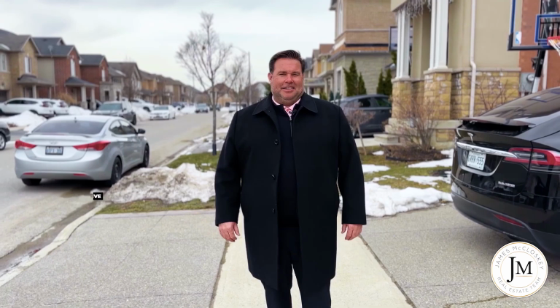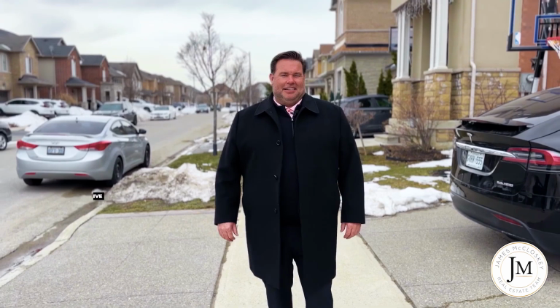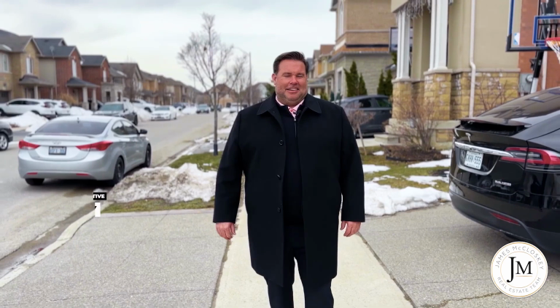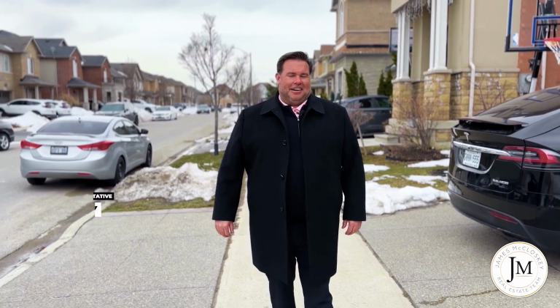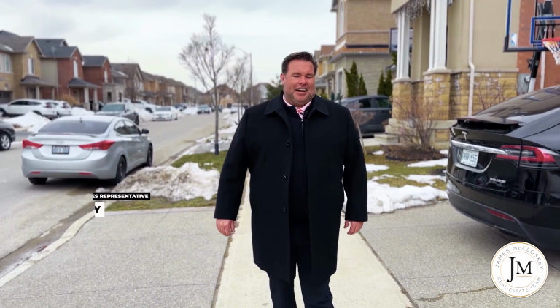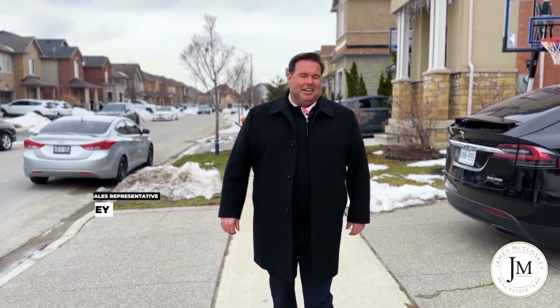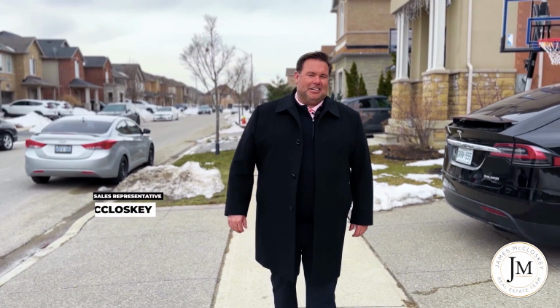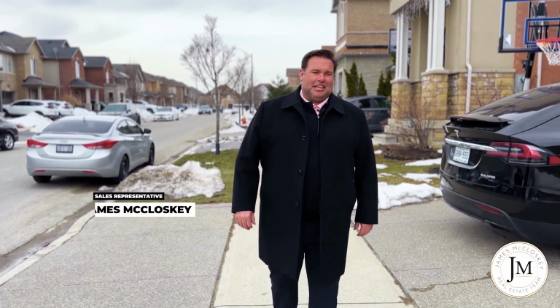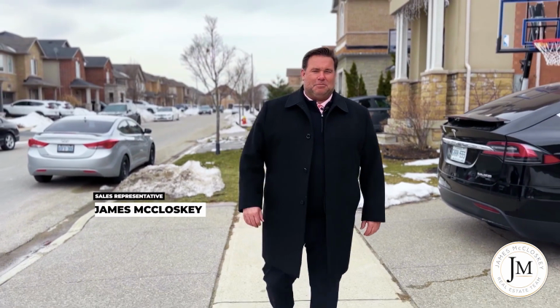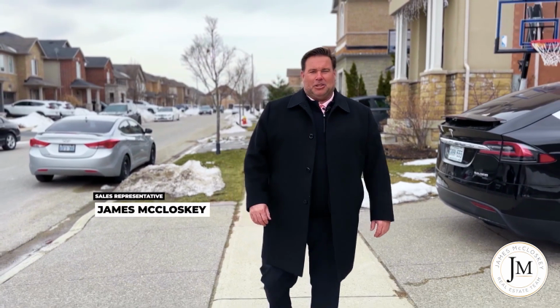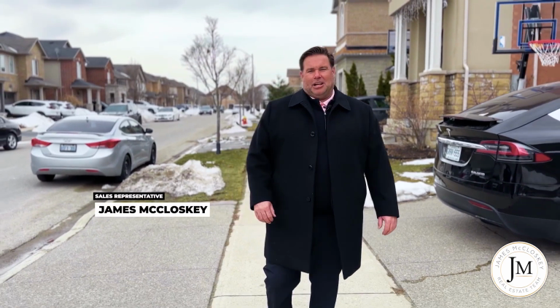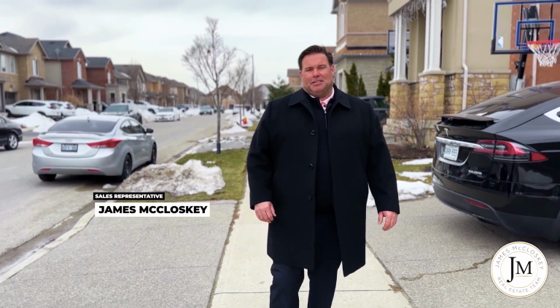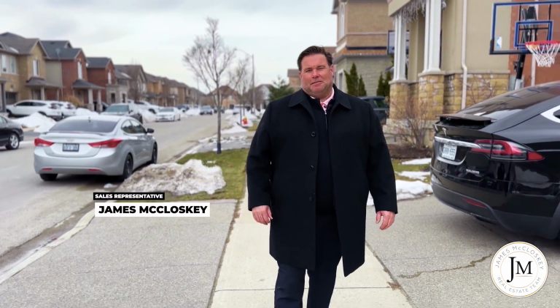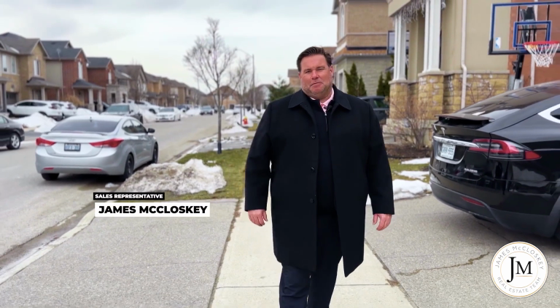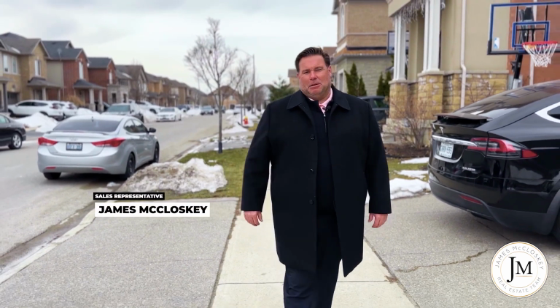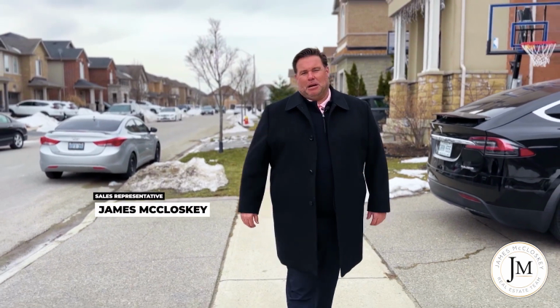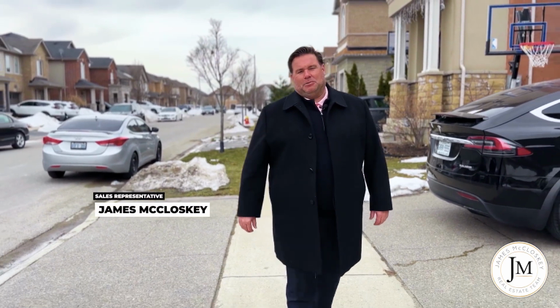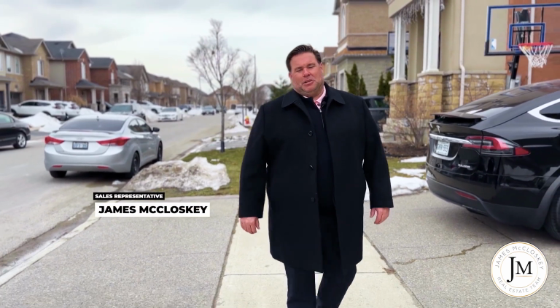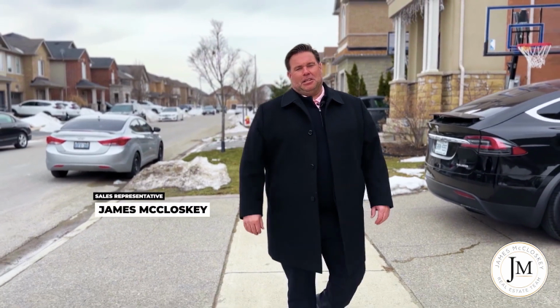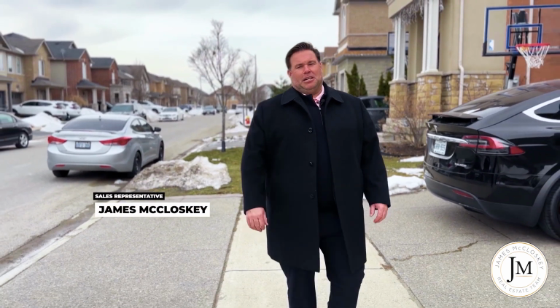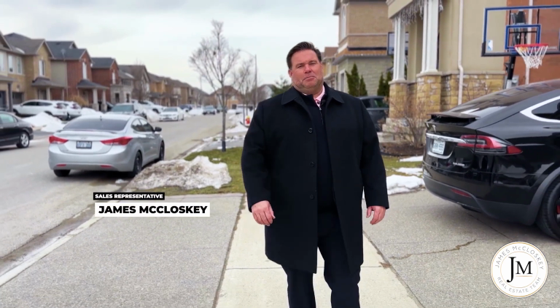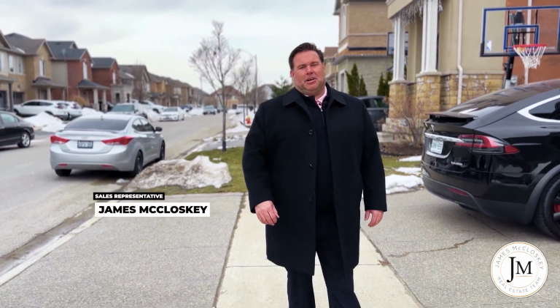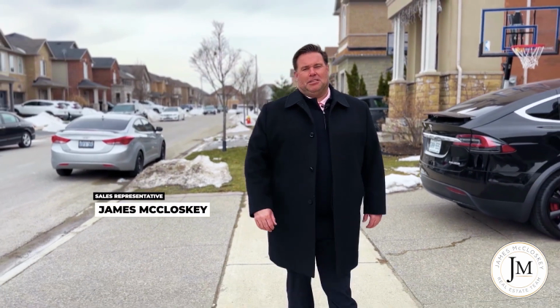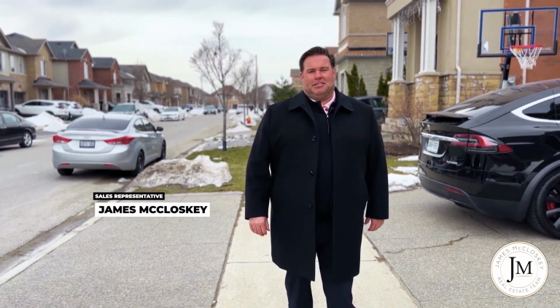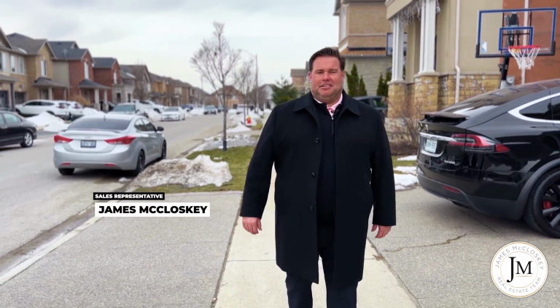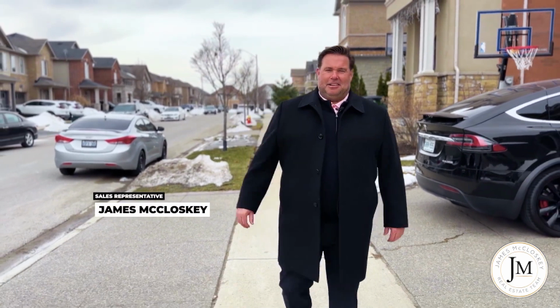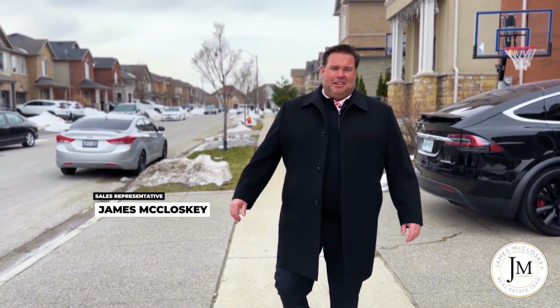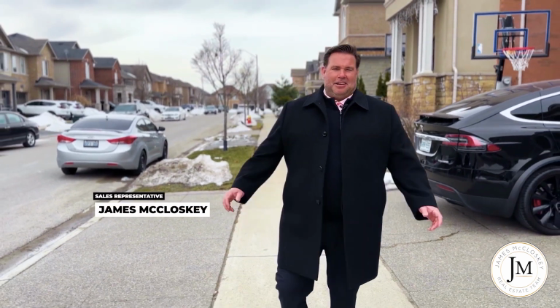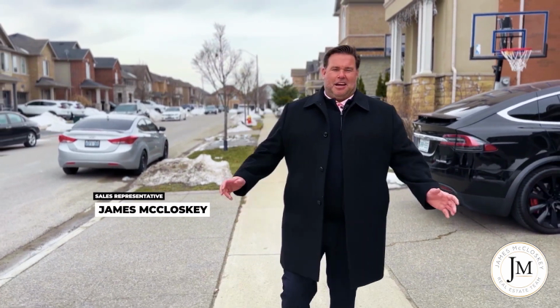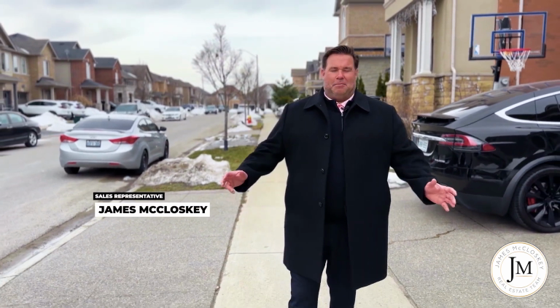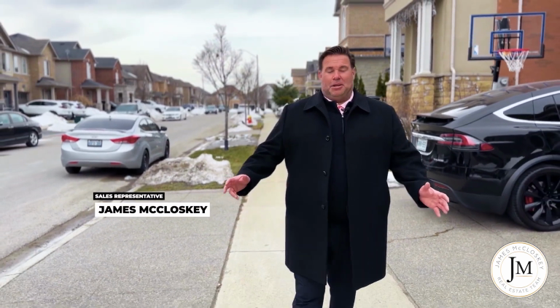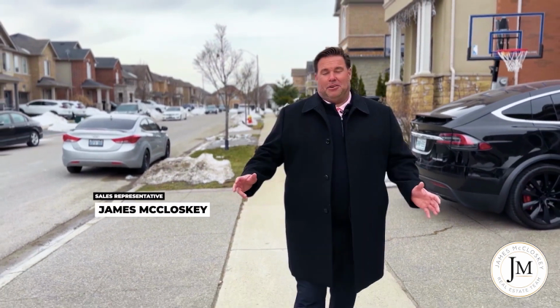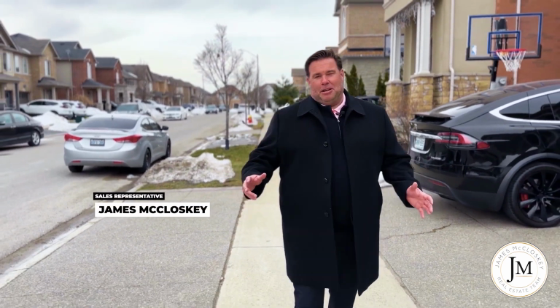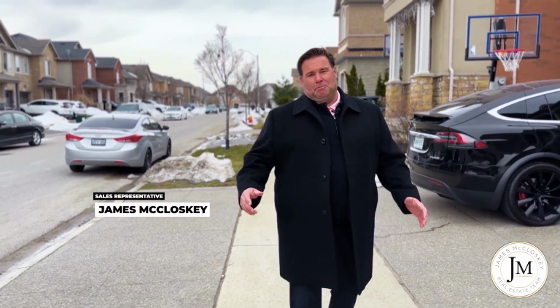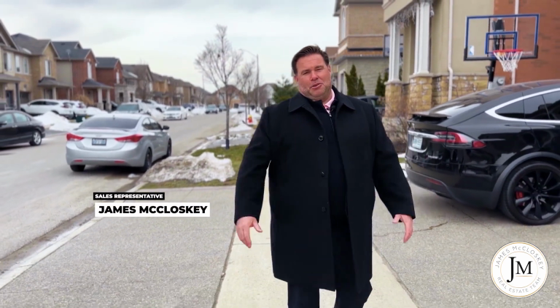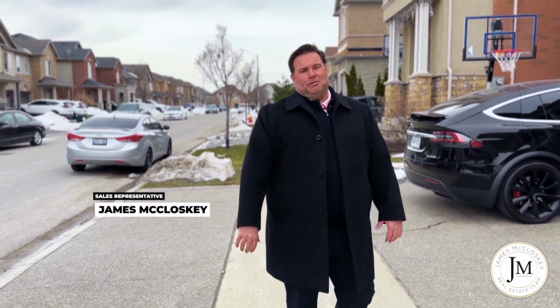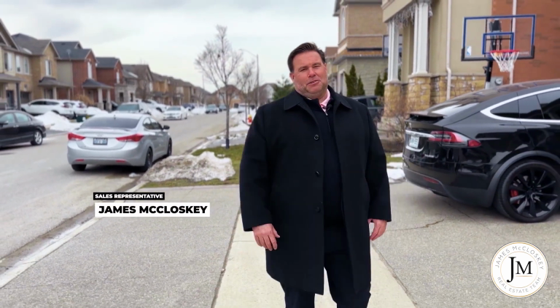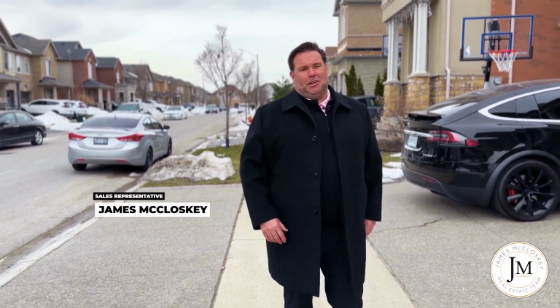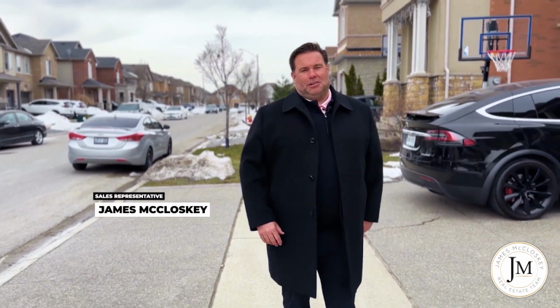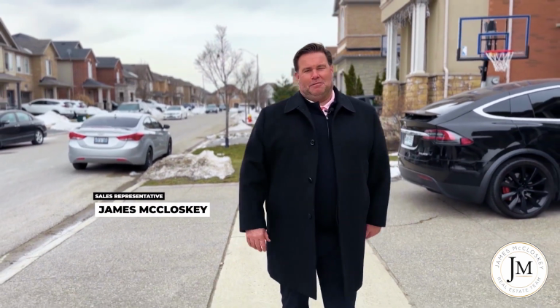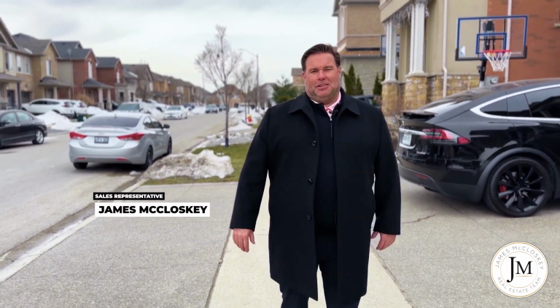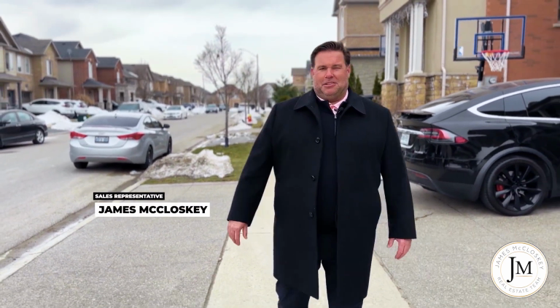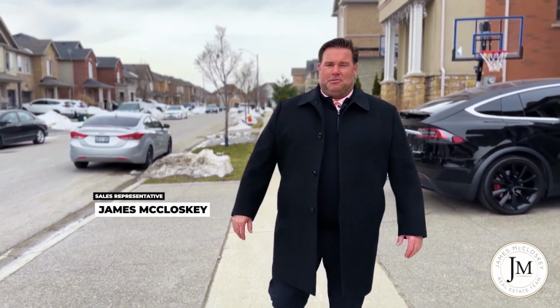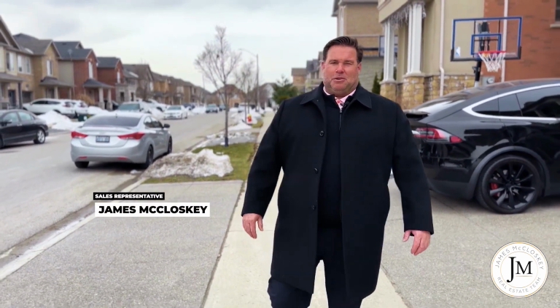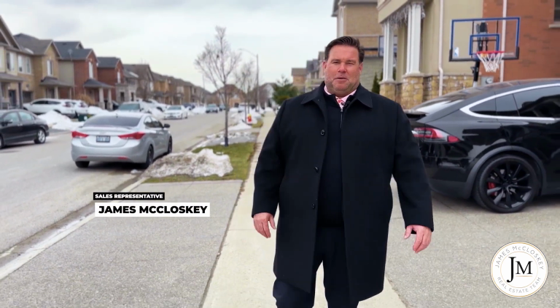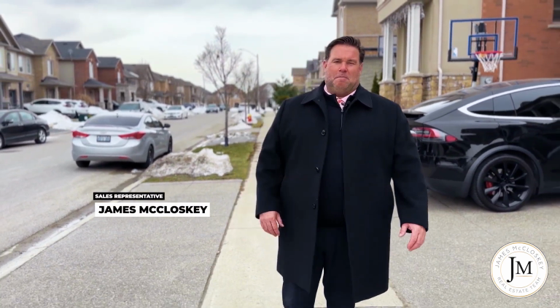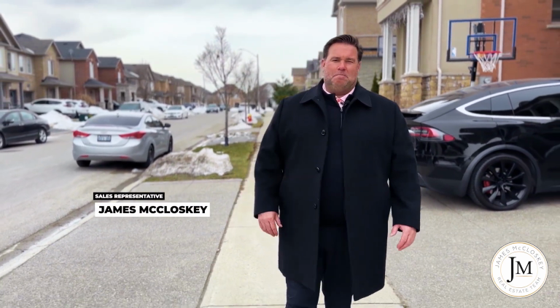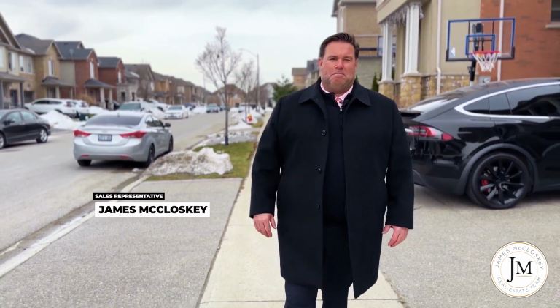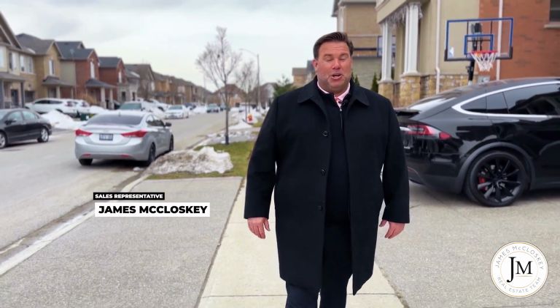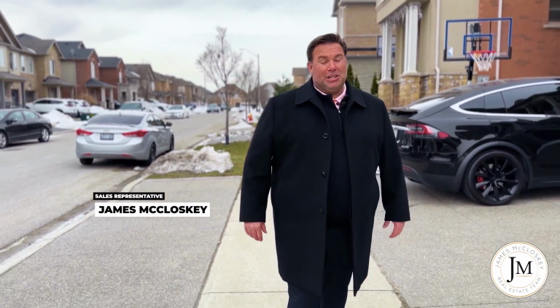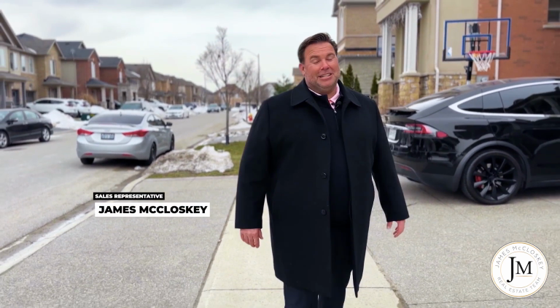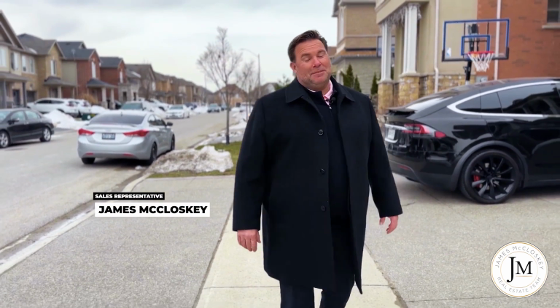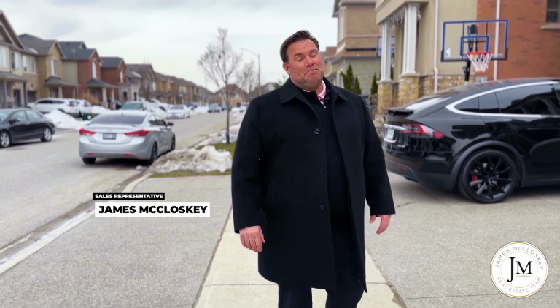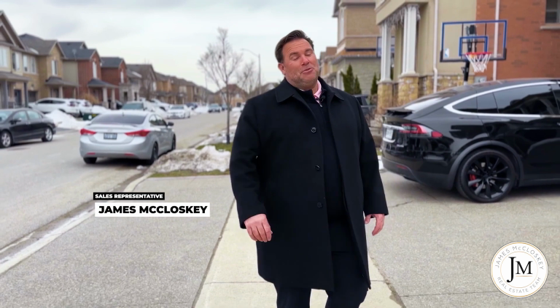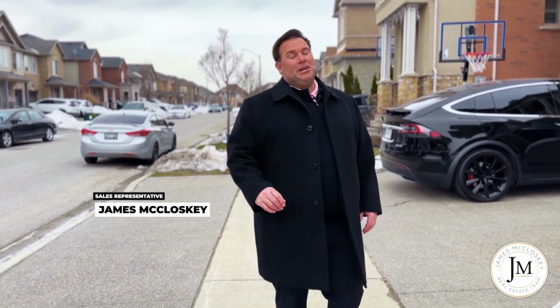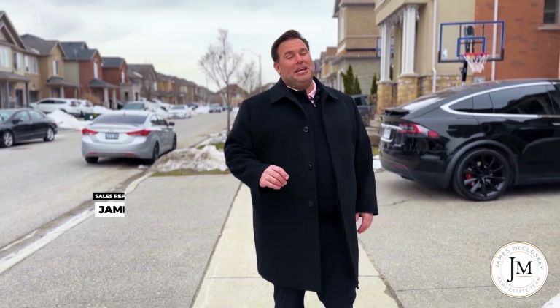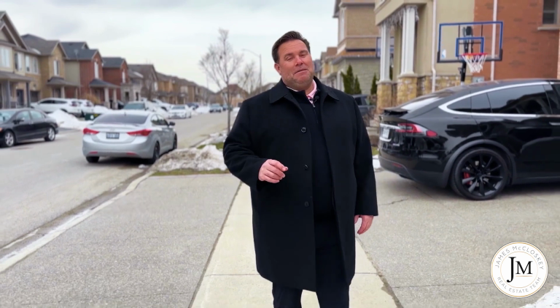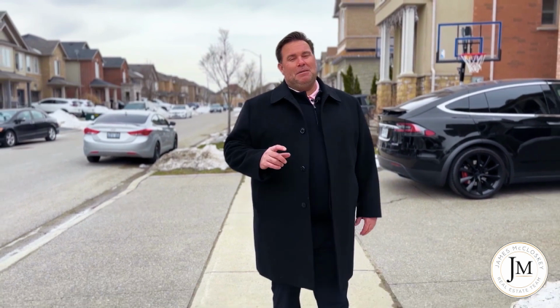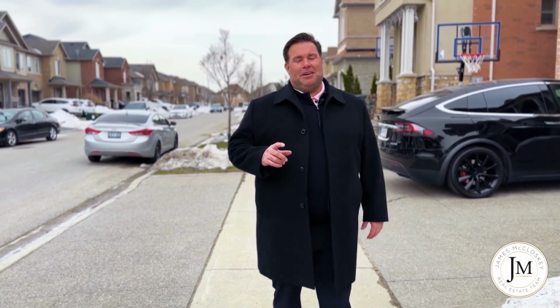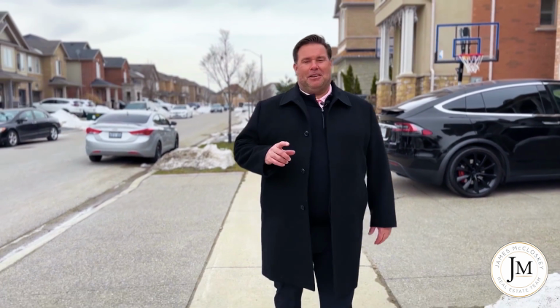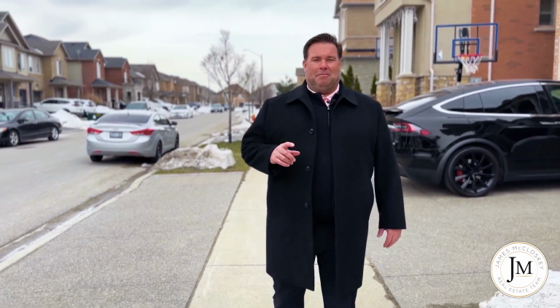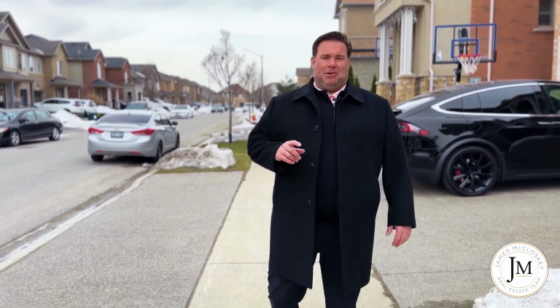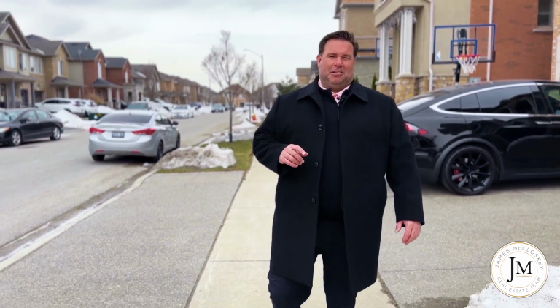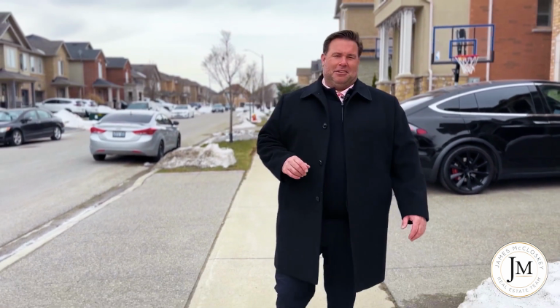Hi, James McCloskey from RE-MAX Realty Enterprises. I'm here in beautiful Alton Village, one of Burlington's premier communities.